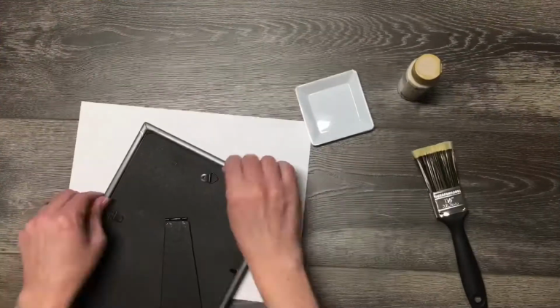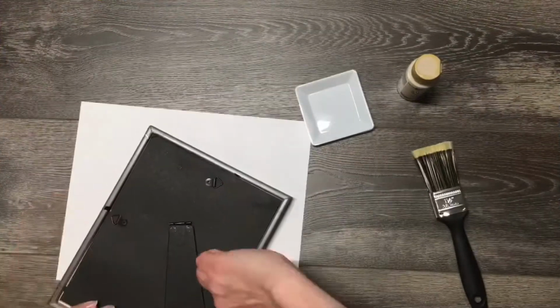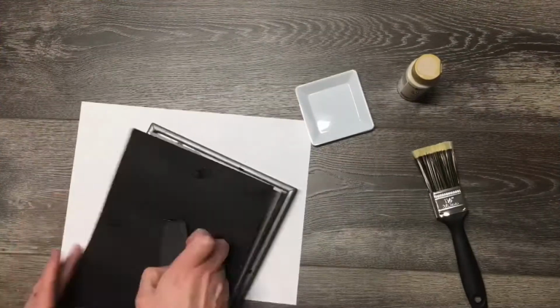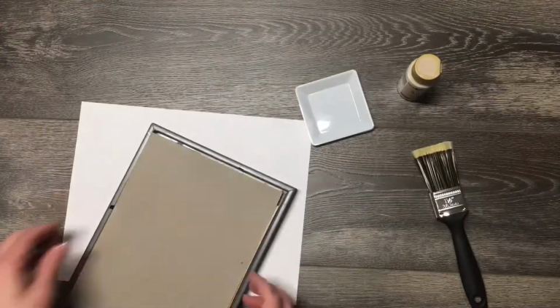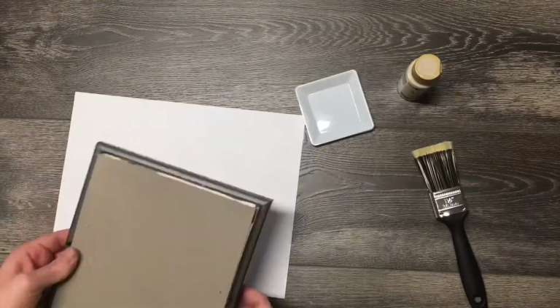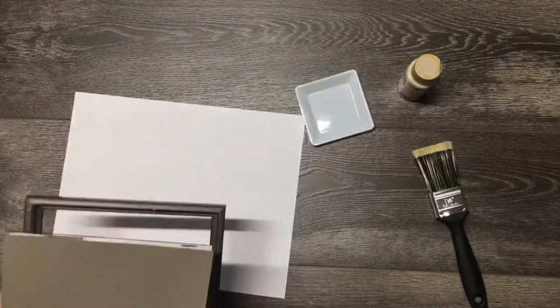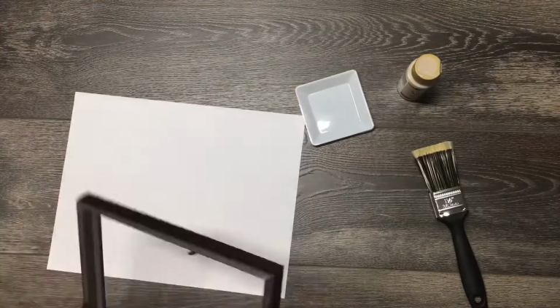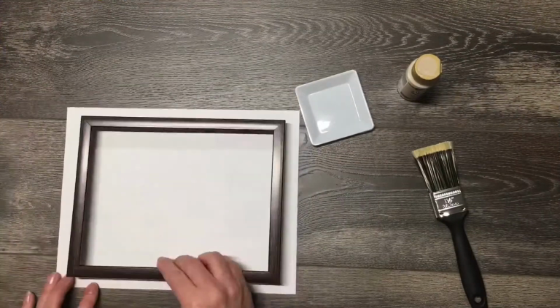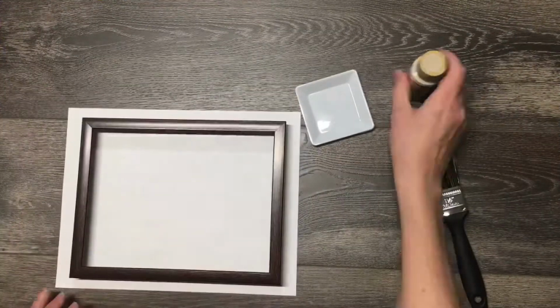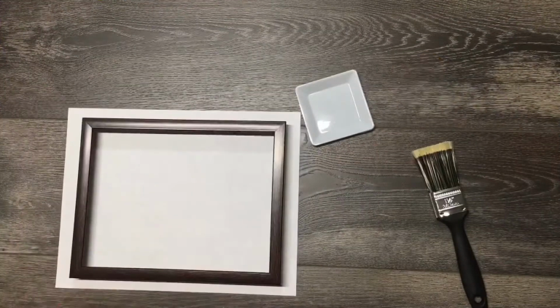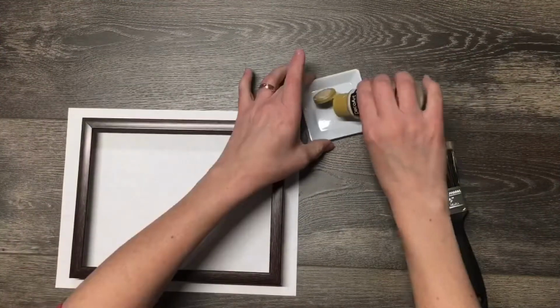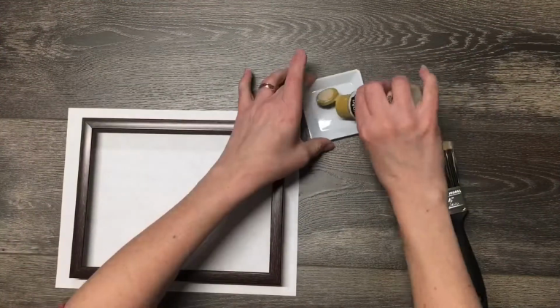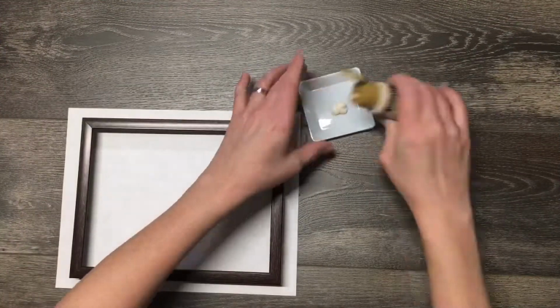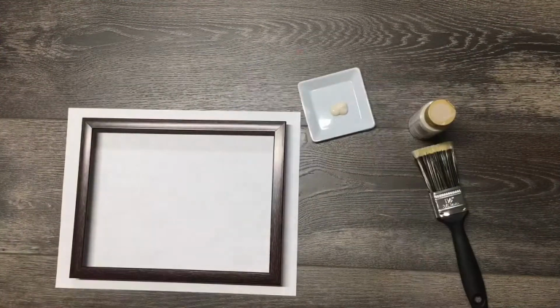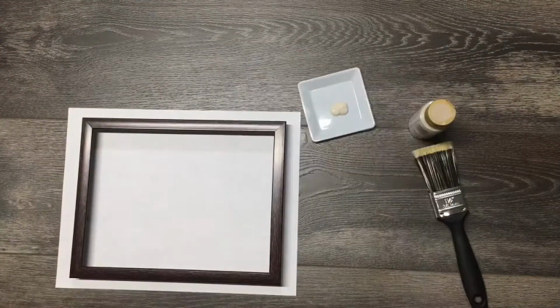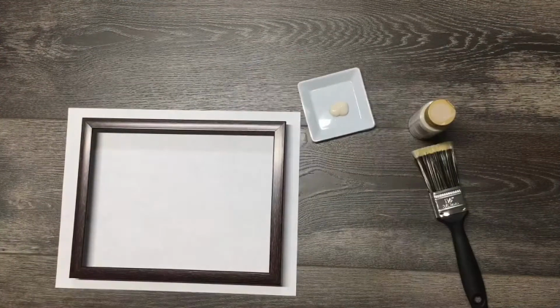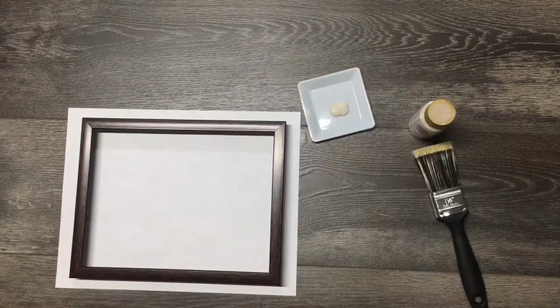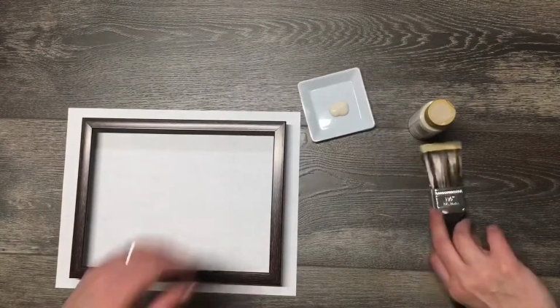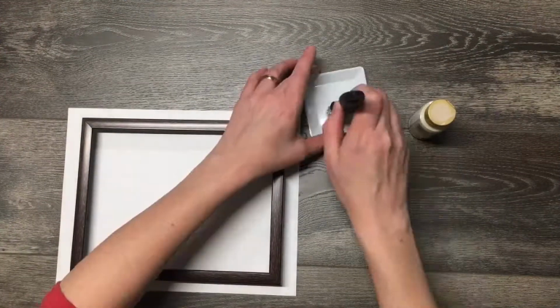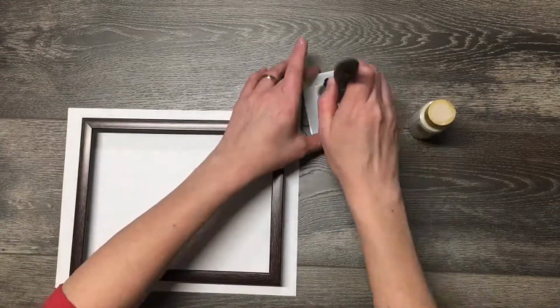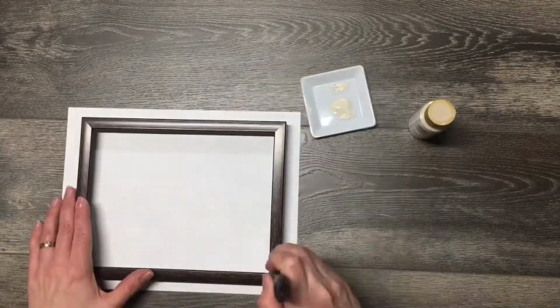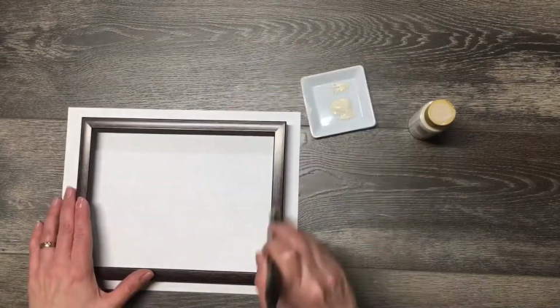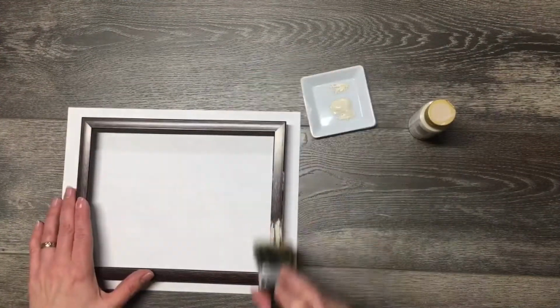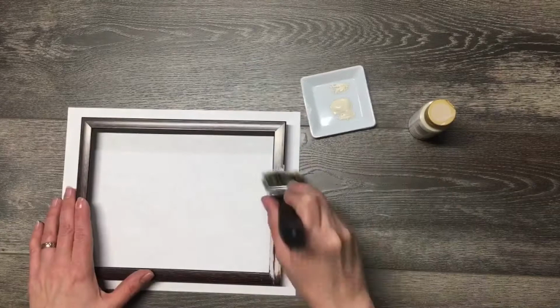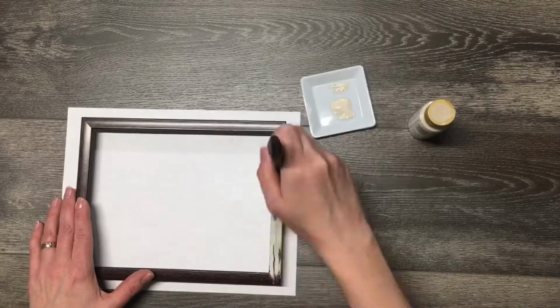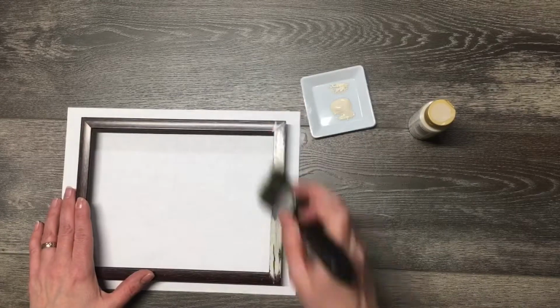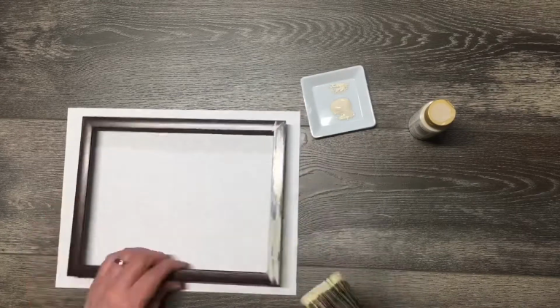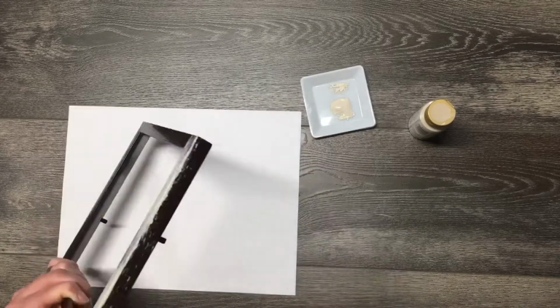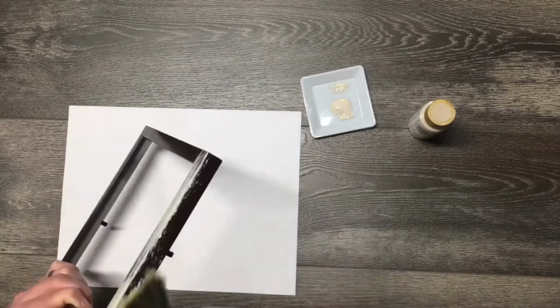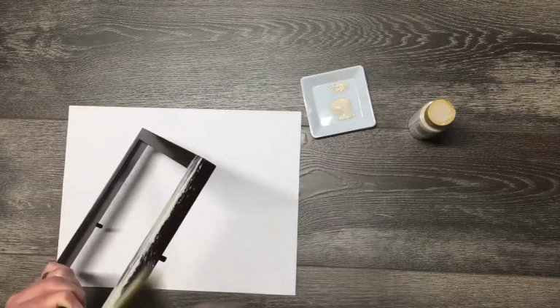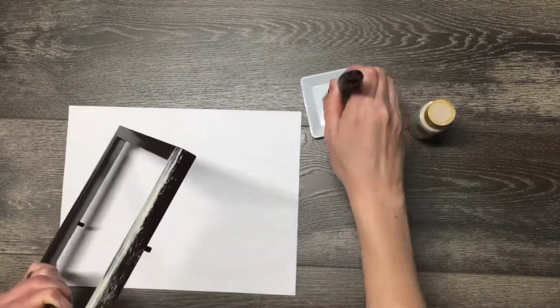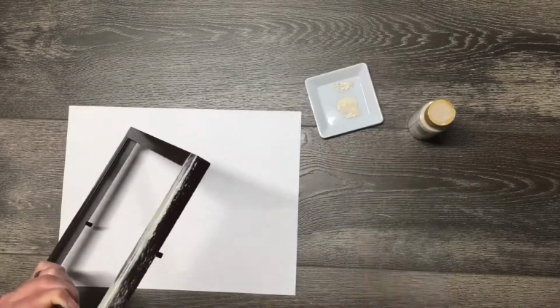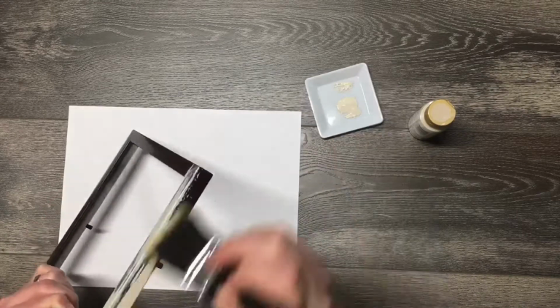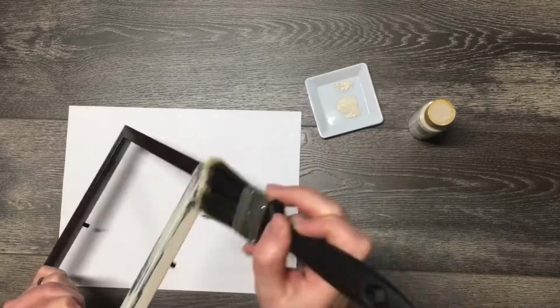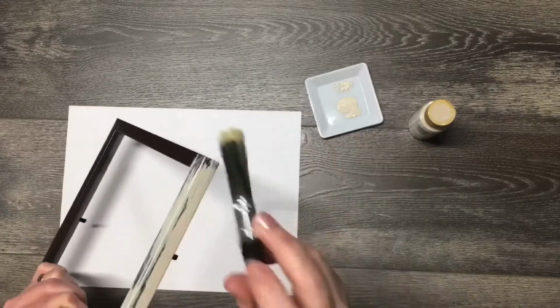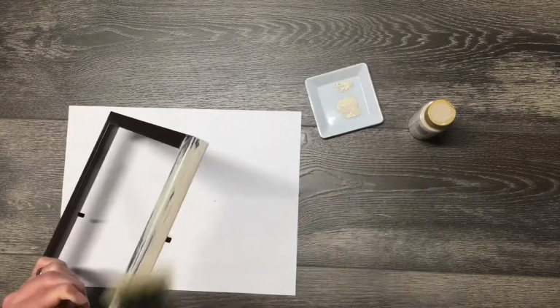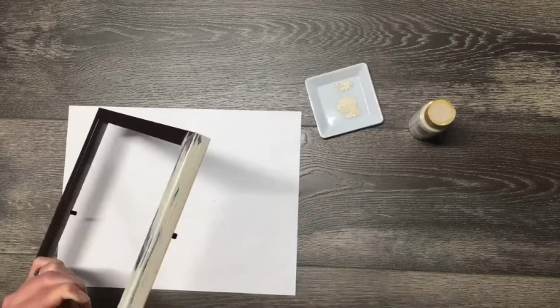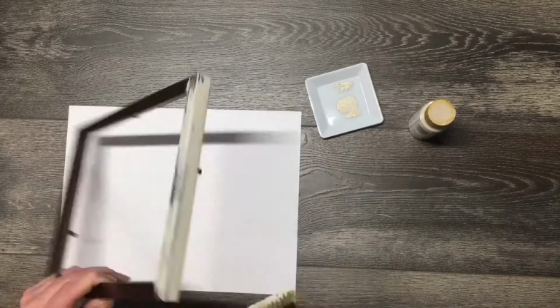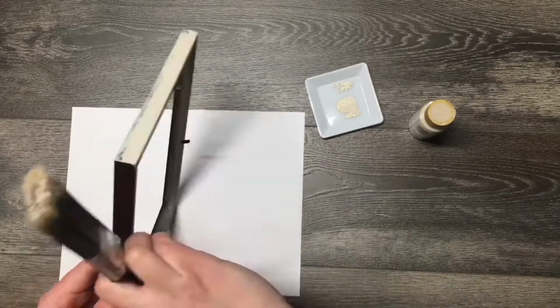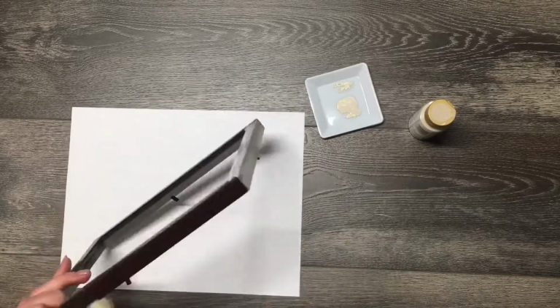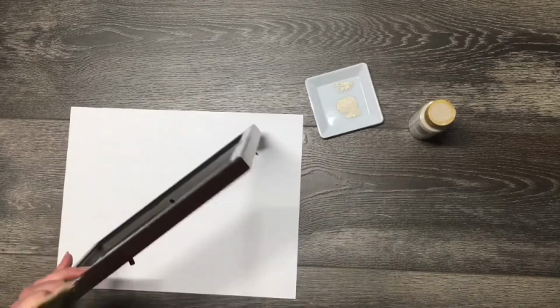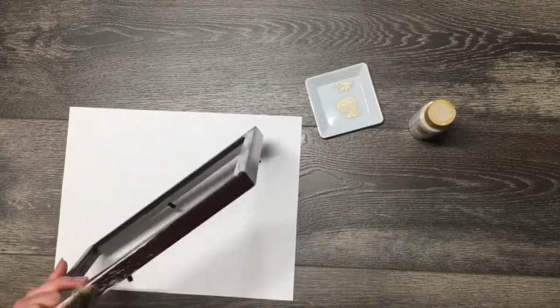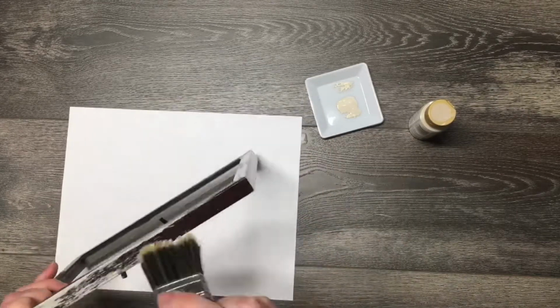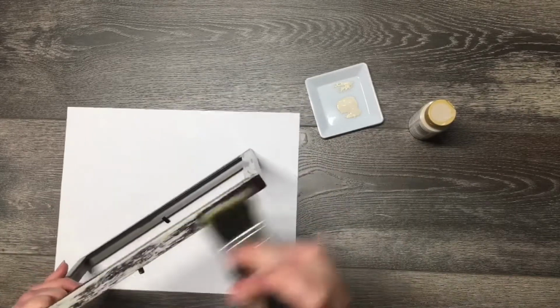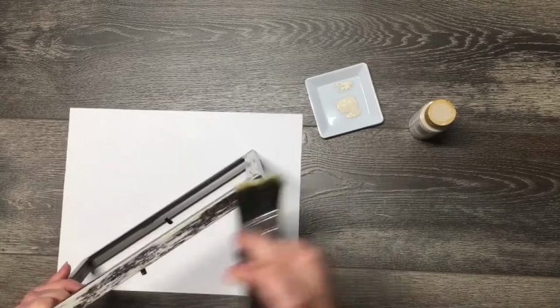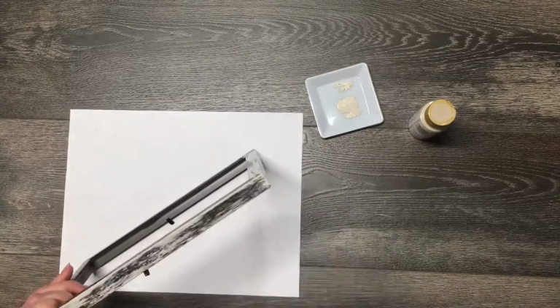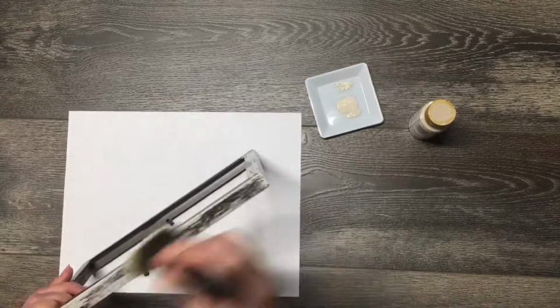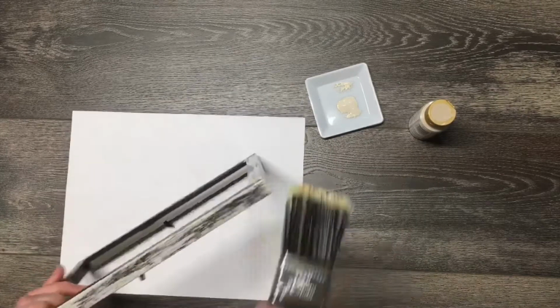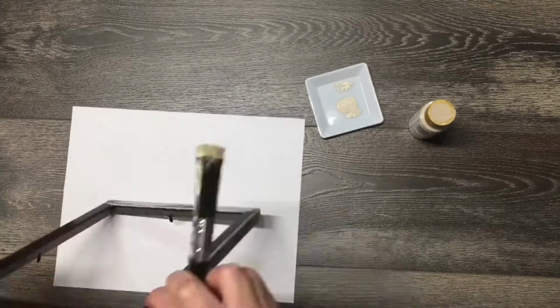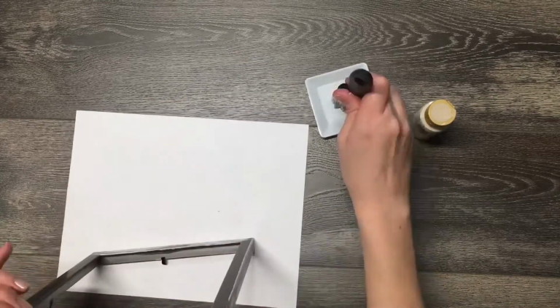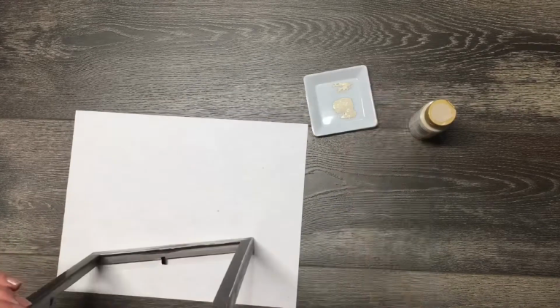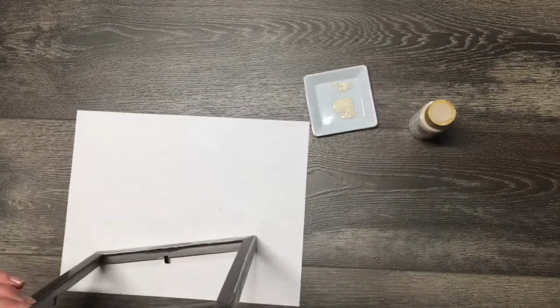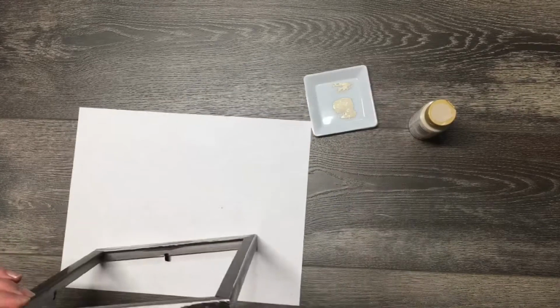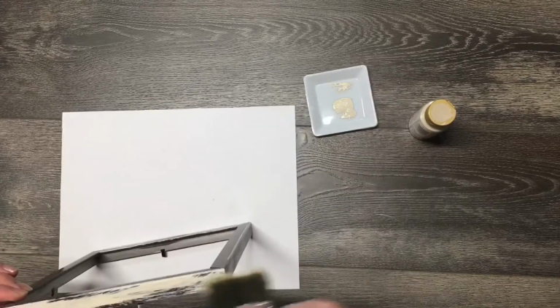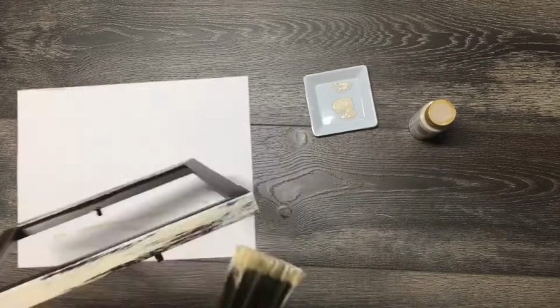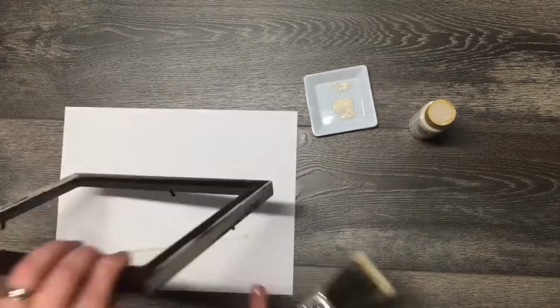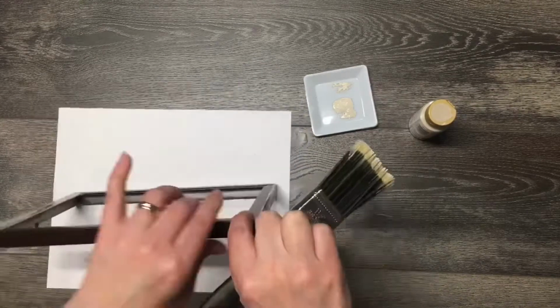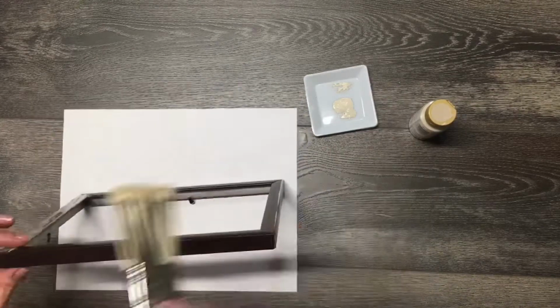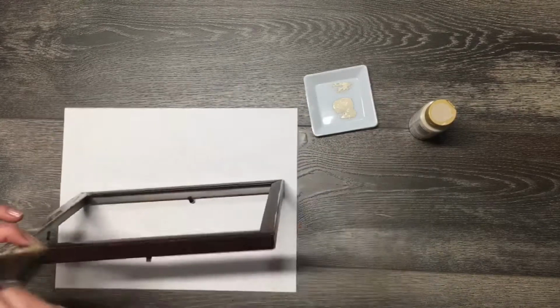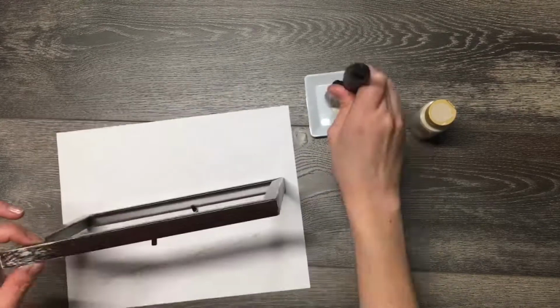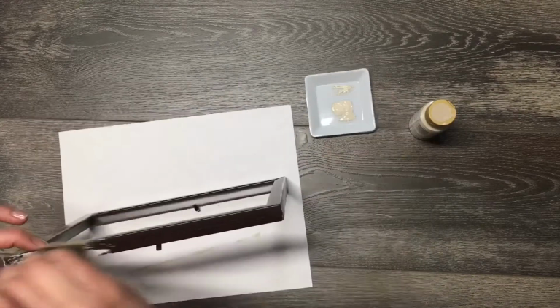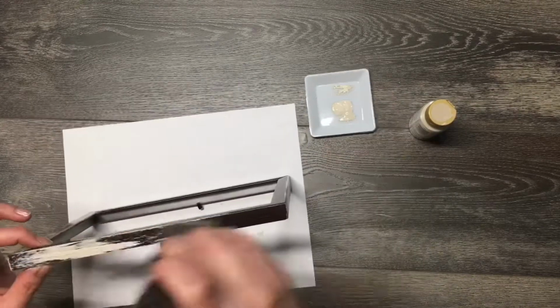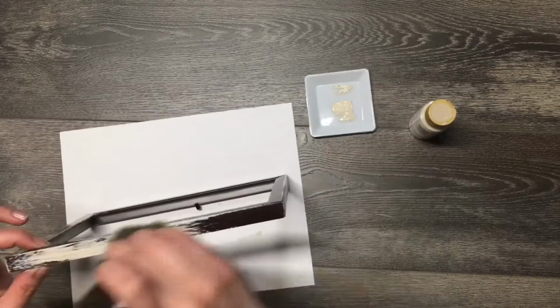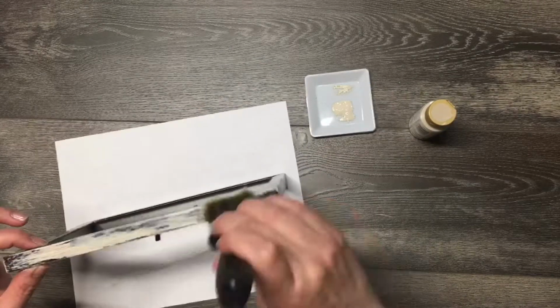Take the glass out of your 5x7 frame and use some acrylic paint to cover it. You'll need to paint three of these and set them aside to dry.